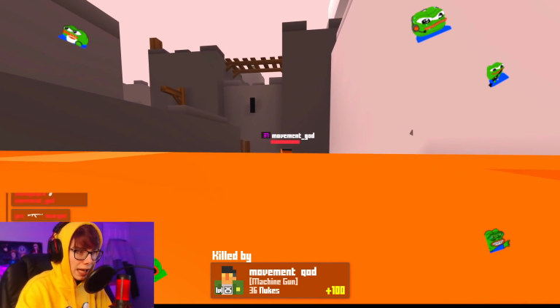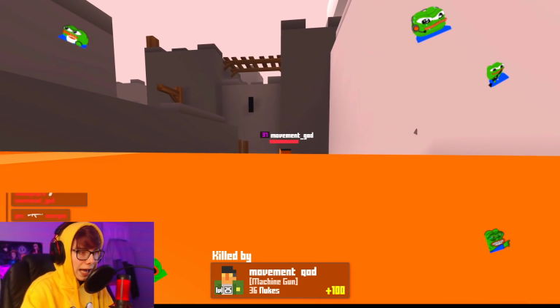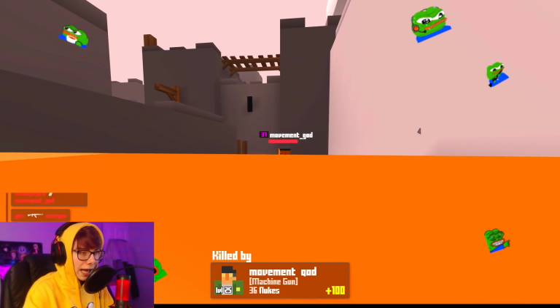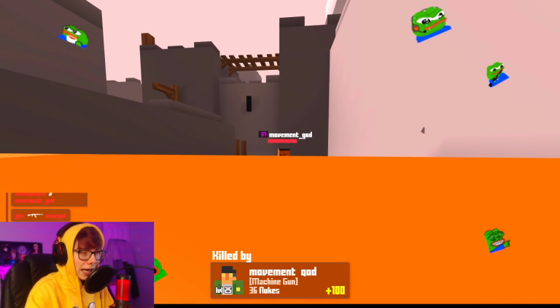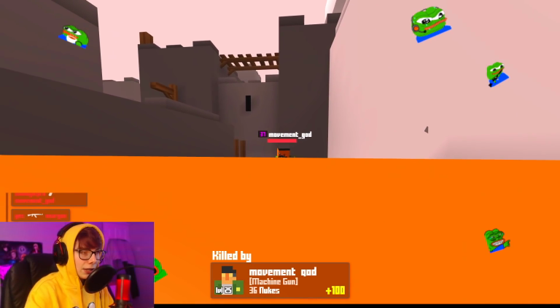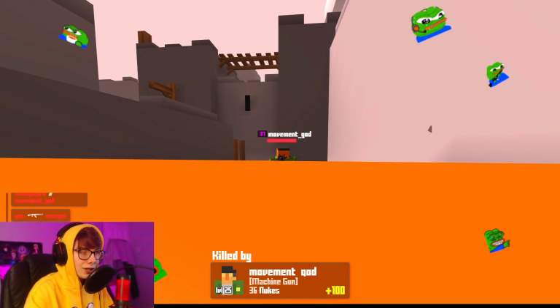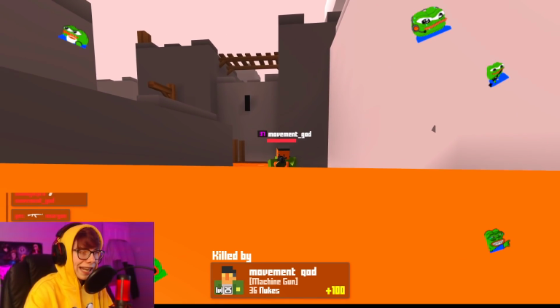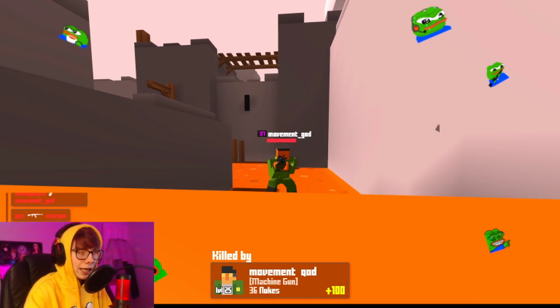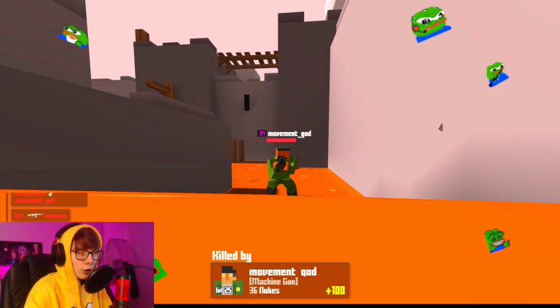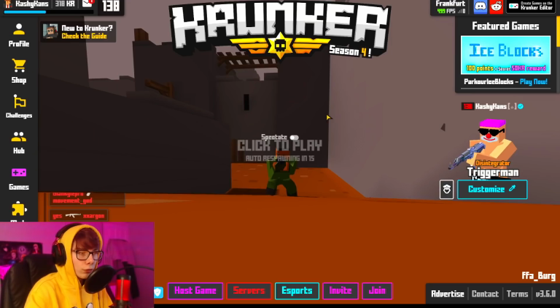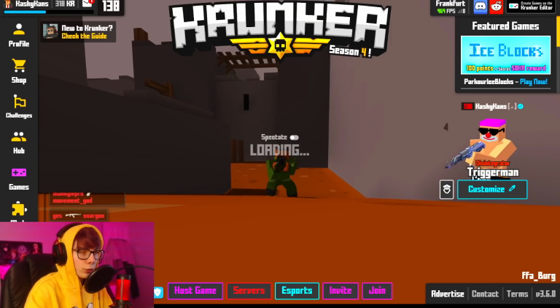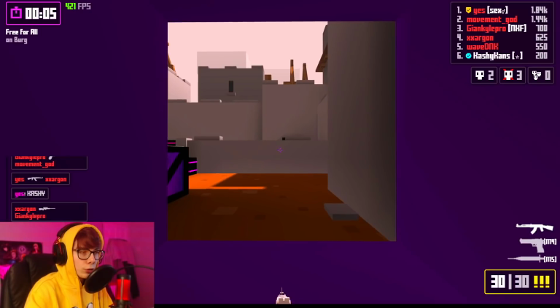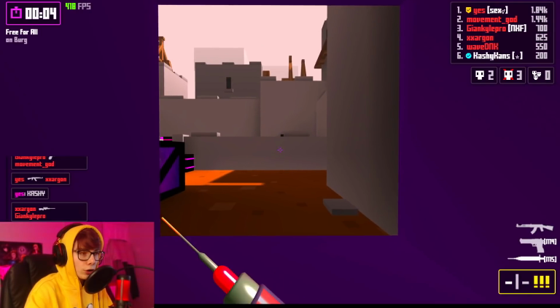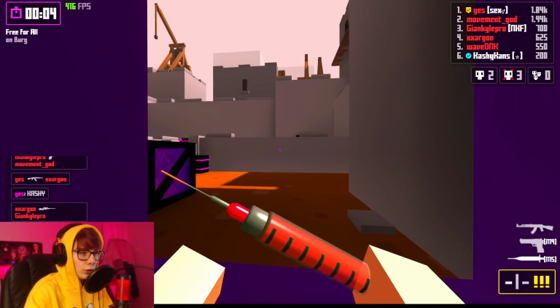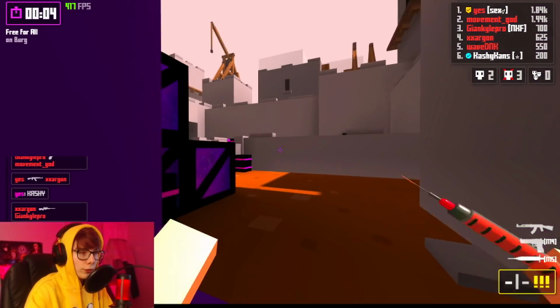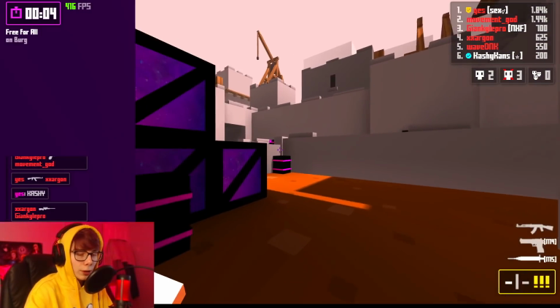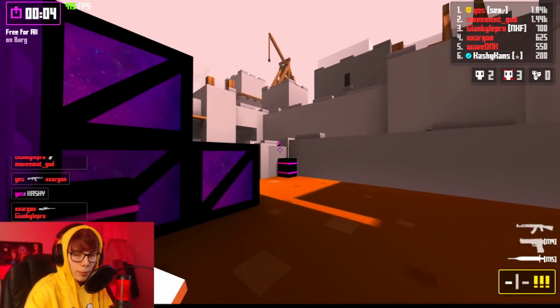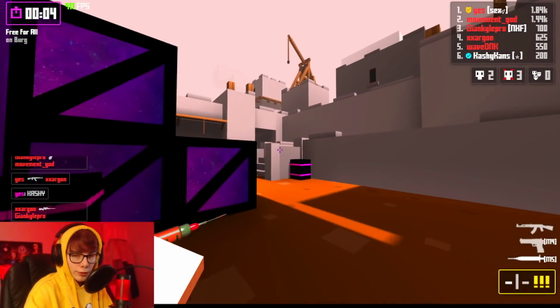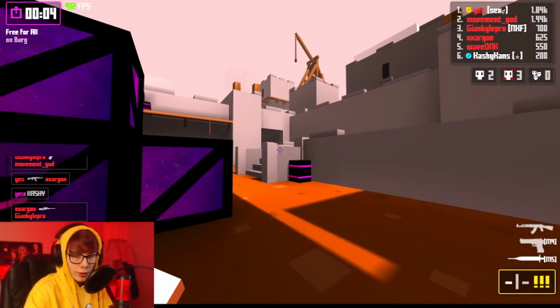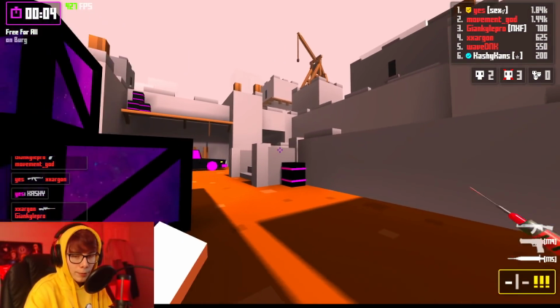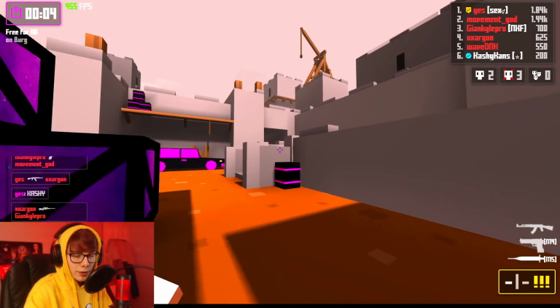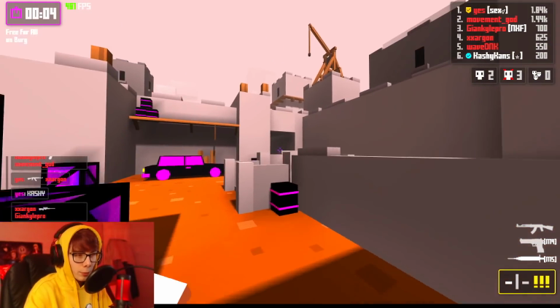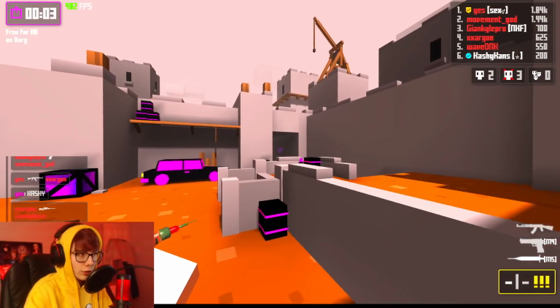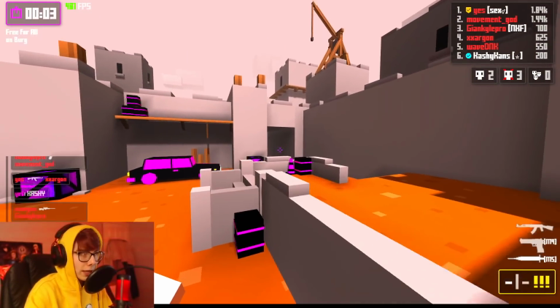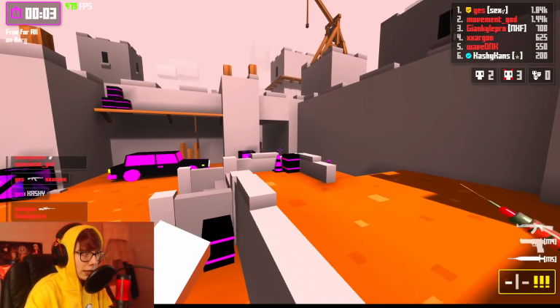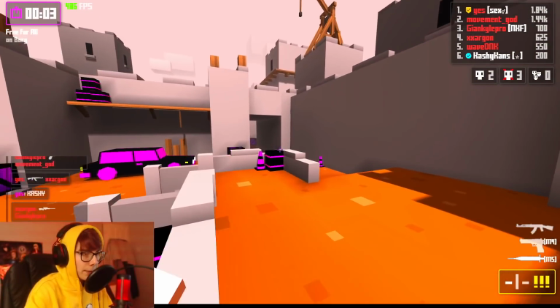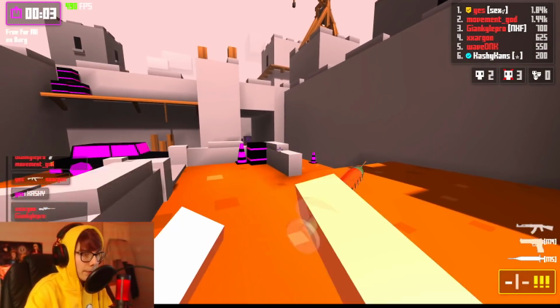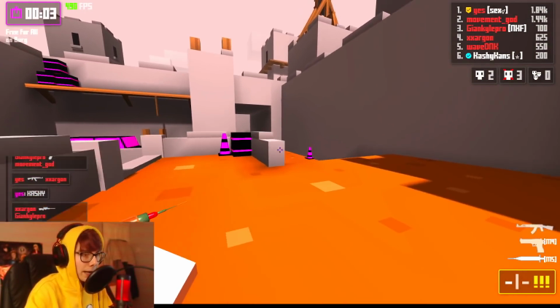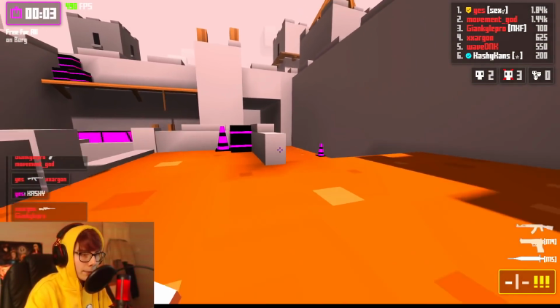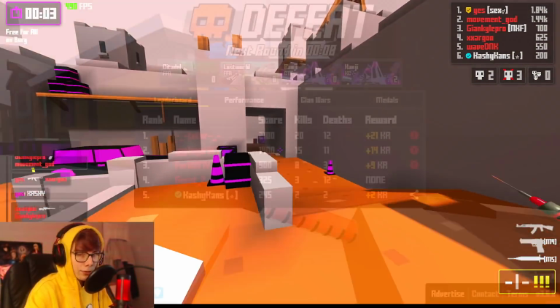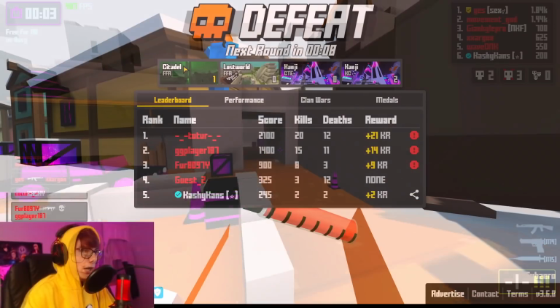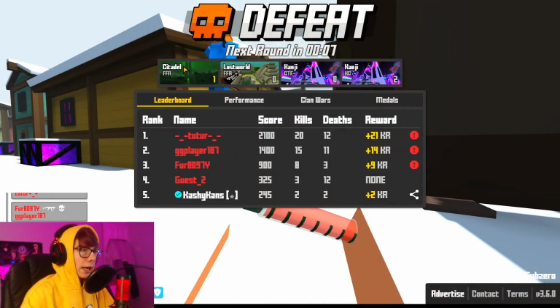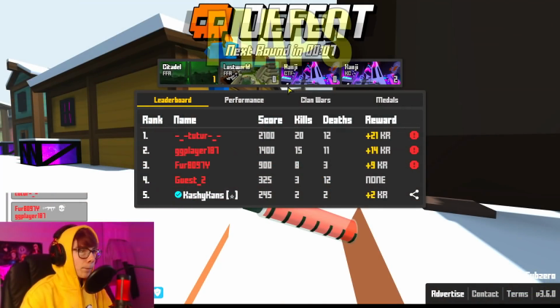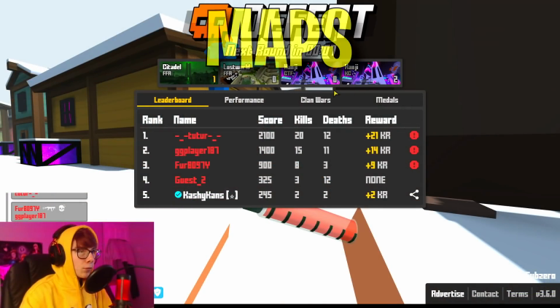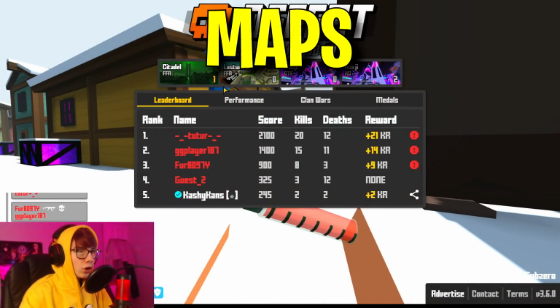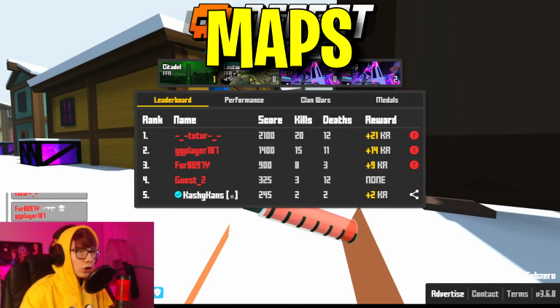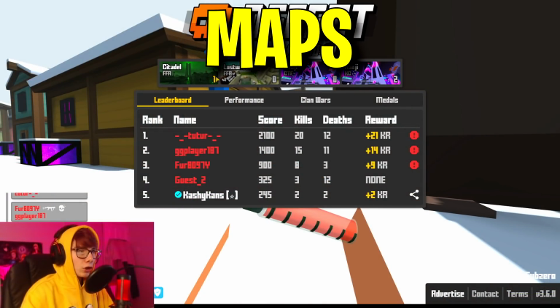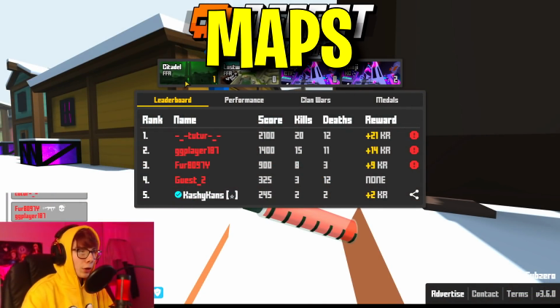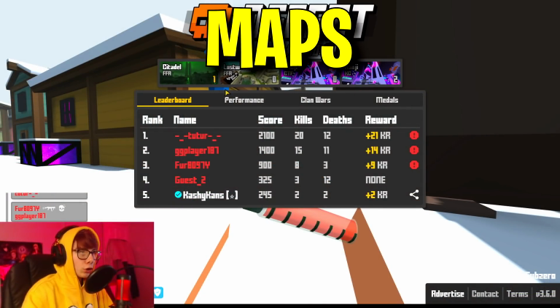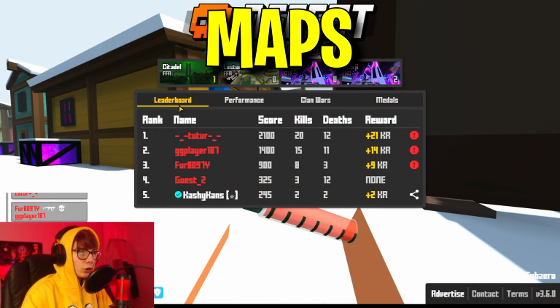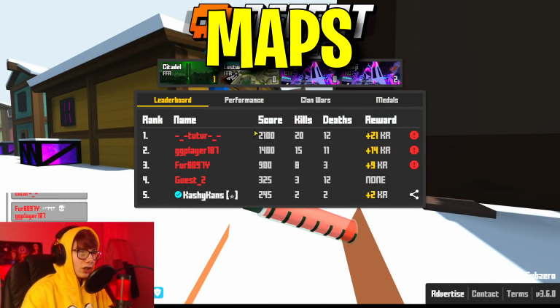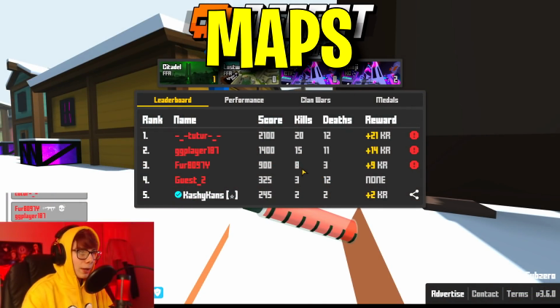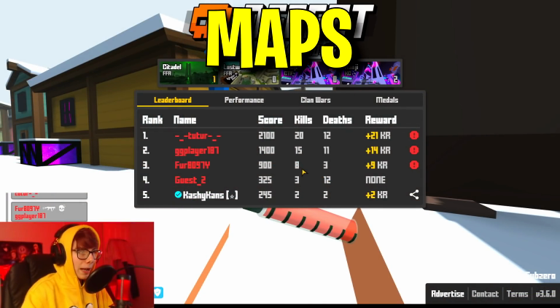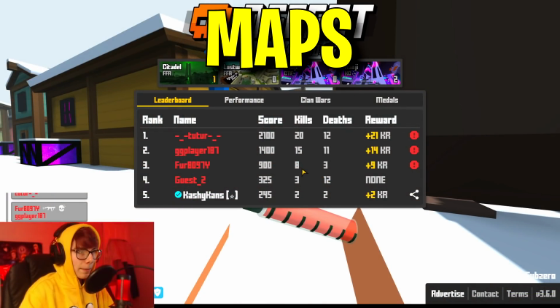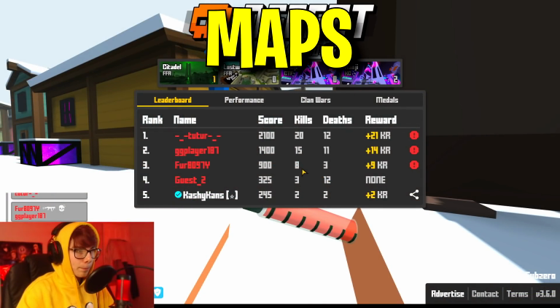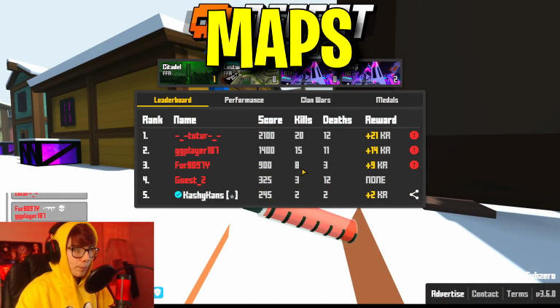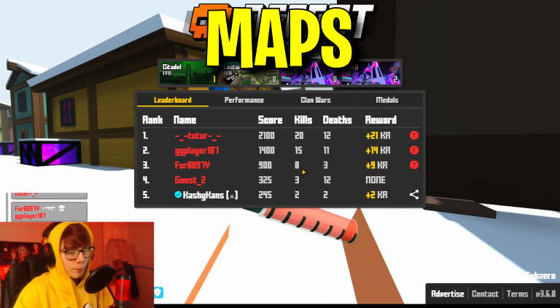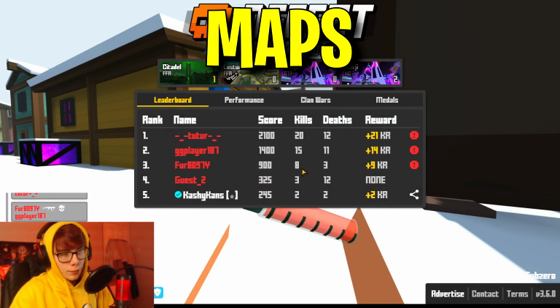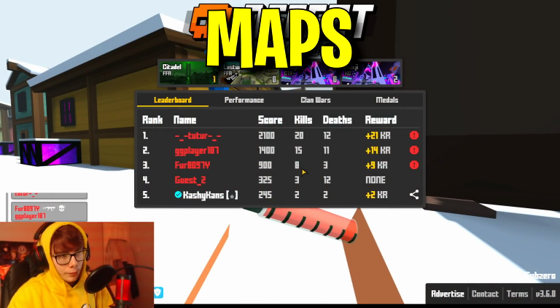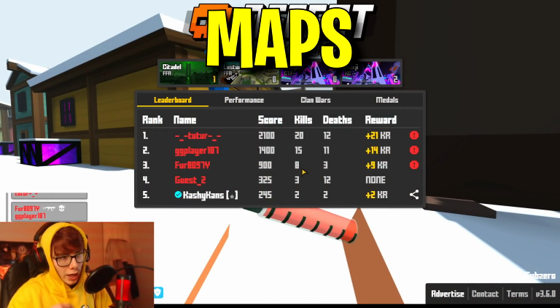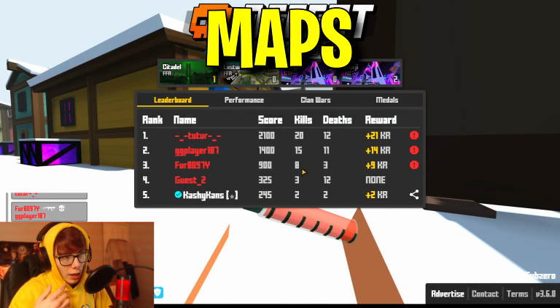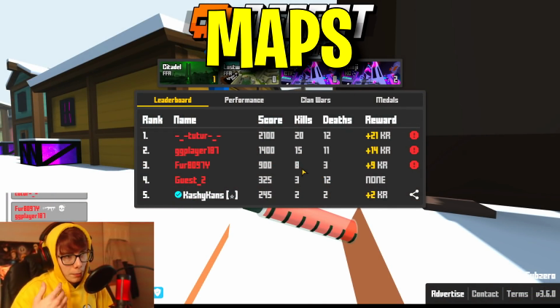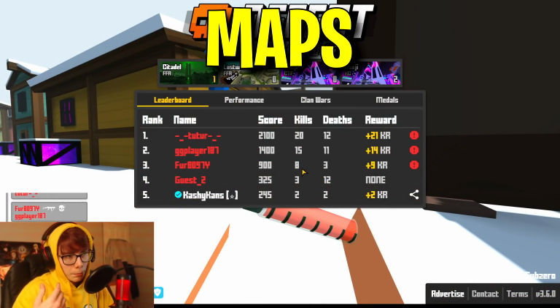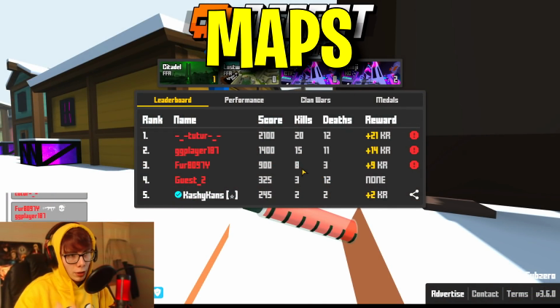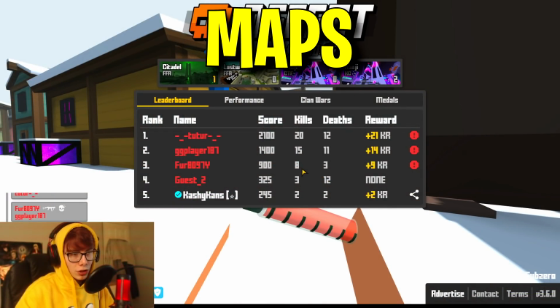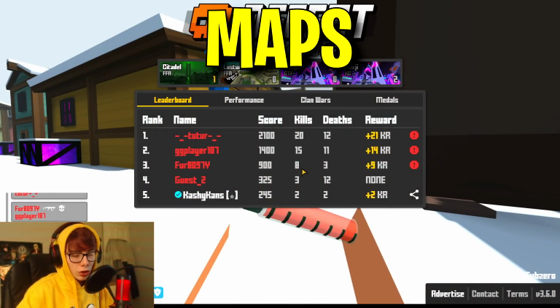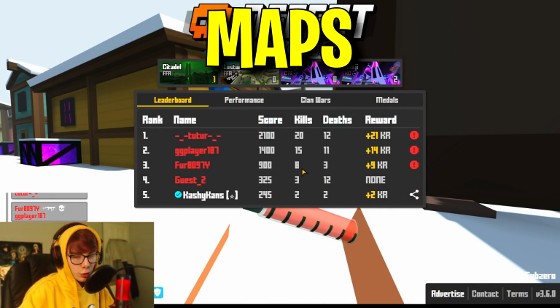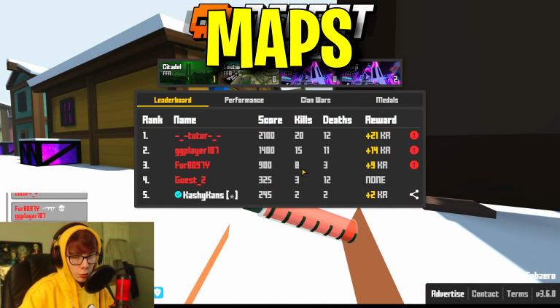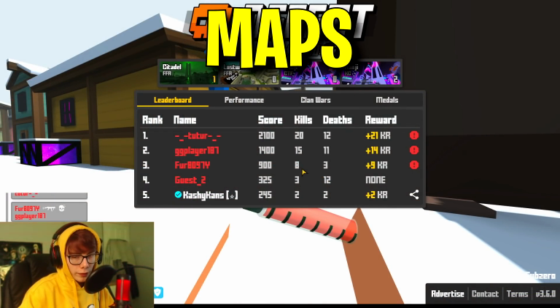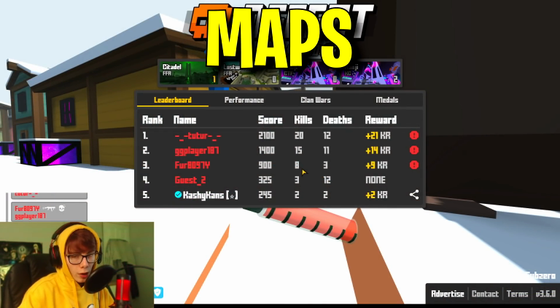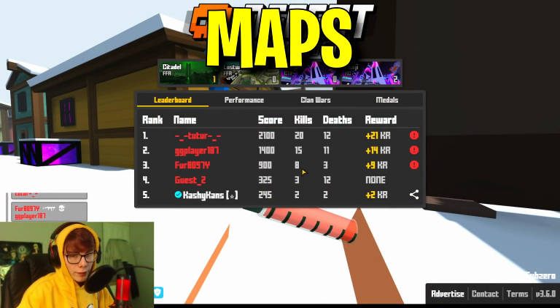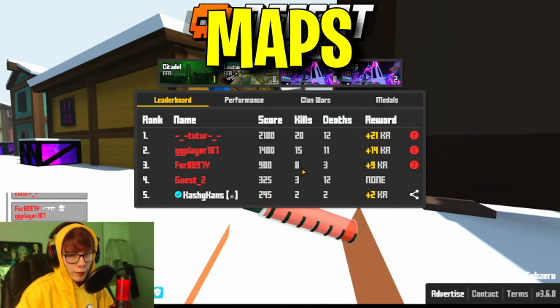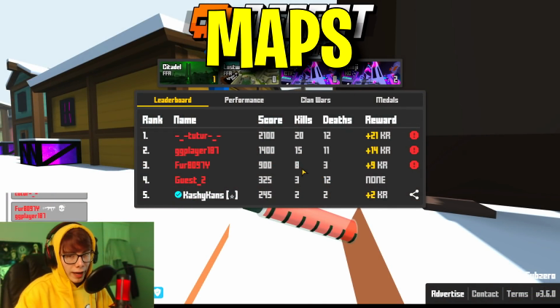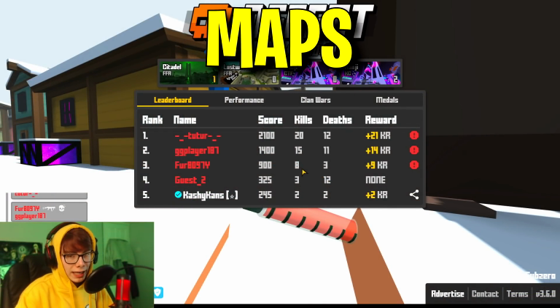Once you start to learn the hot zones of a map and where people are commonly going to spawn, you can begin to path your rotation. There are certain rotations that players will use for certain maps, but I would definitely say learn the spawns yourself and take the routes you feel most comfortable taking. When you're choosing a map, most of the time you want to vote FFA.